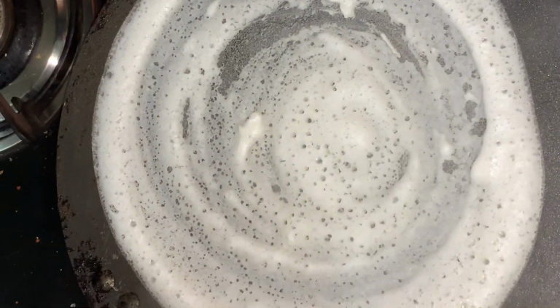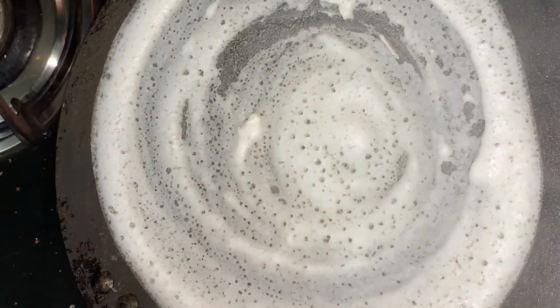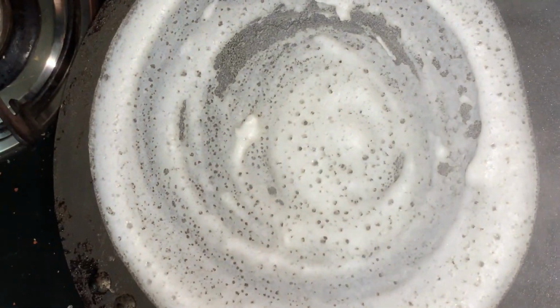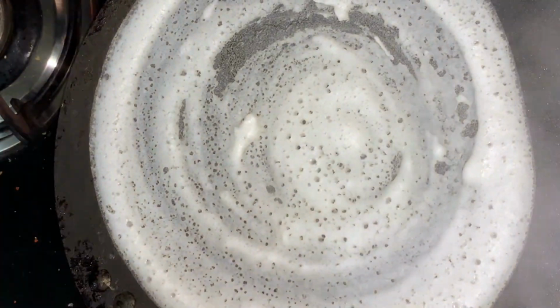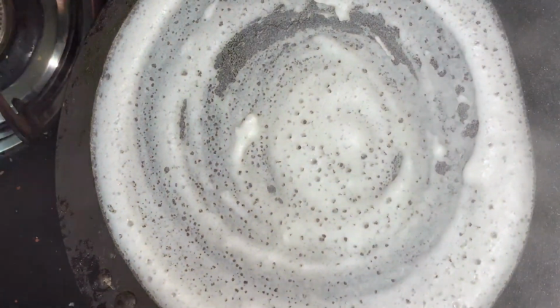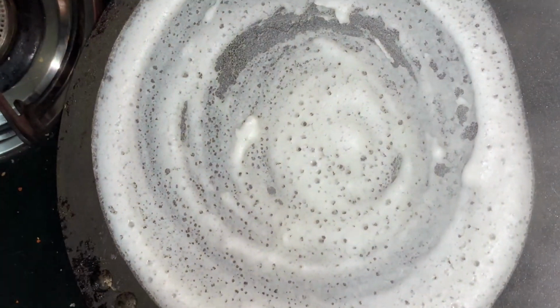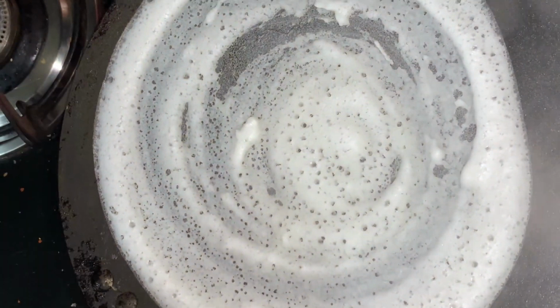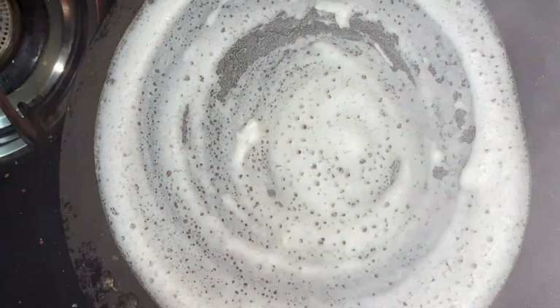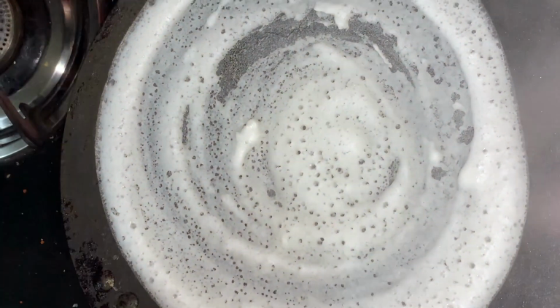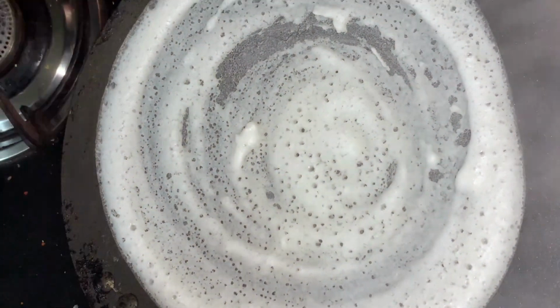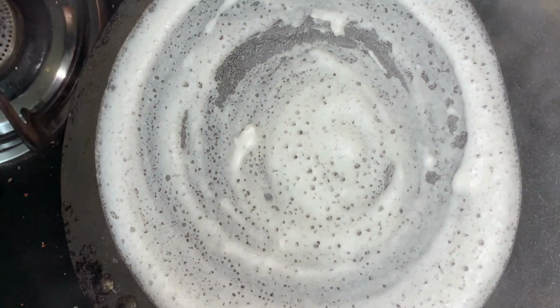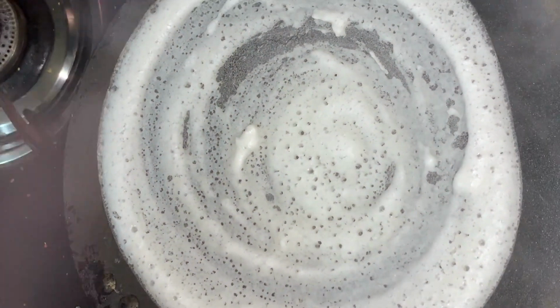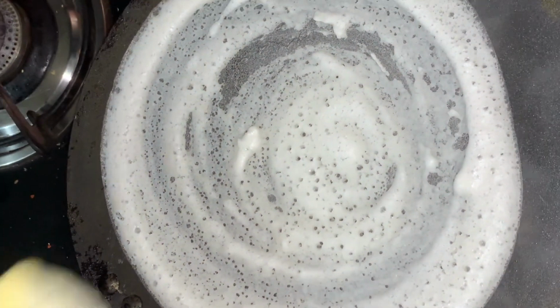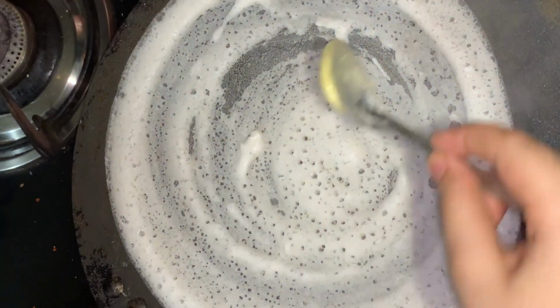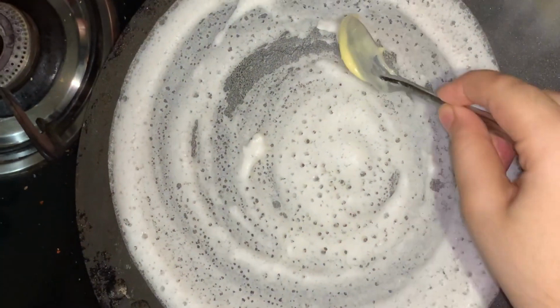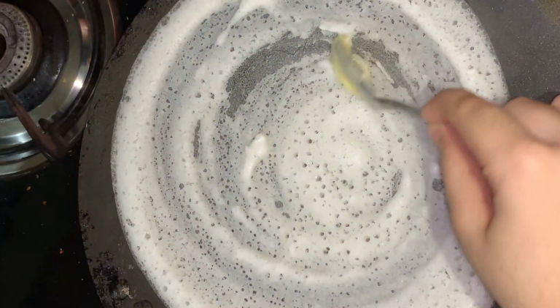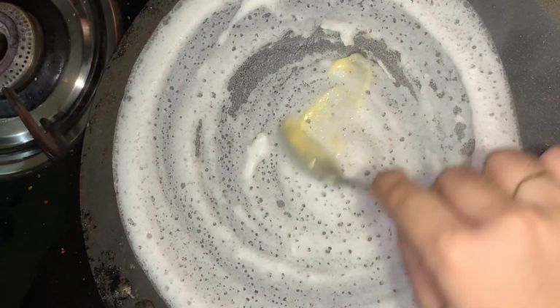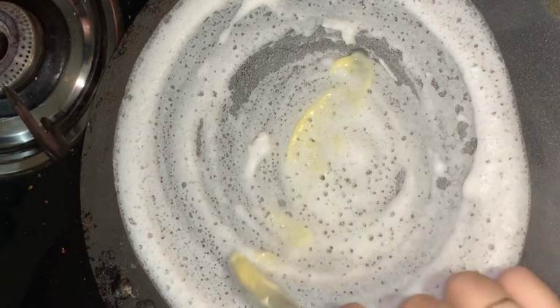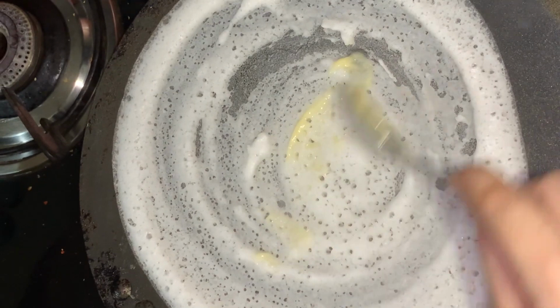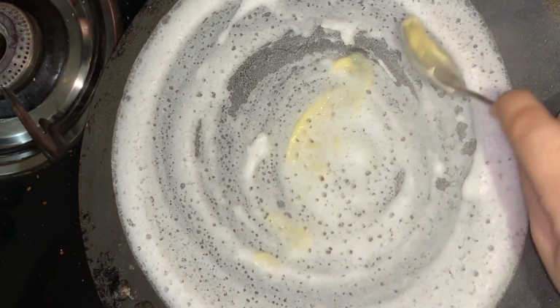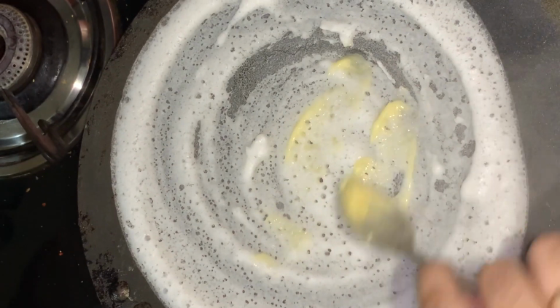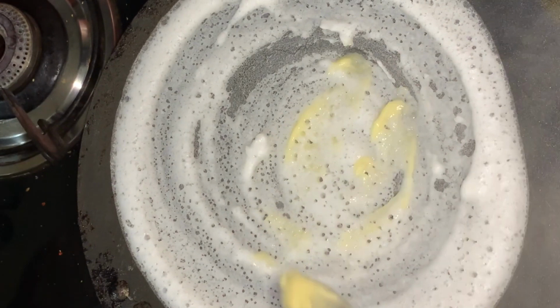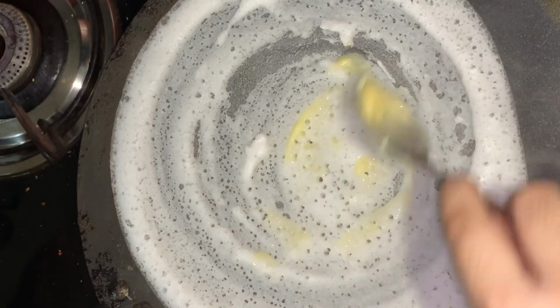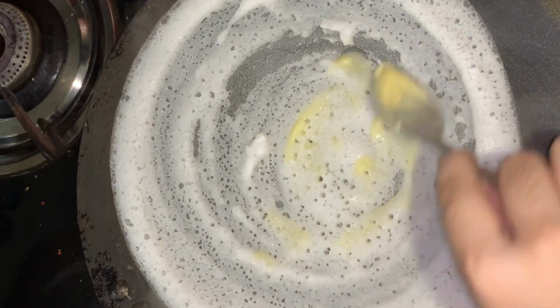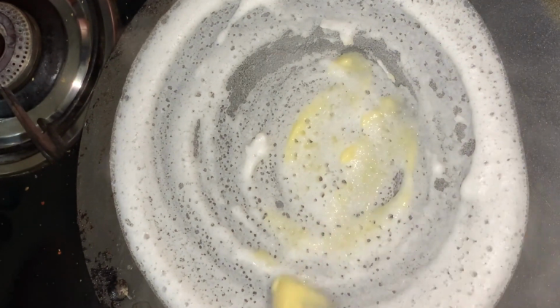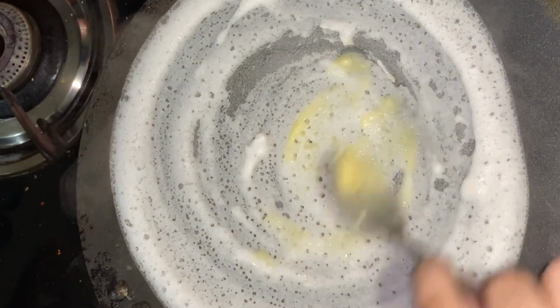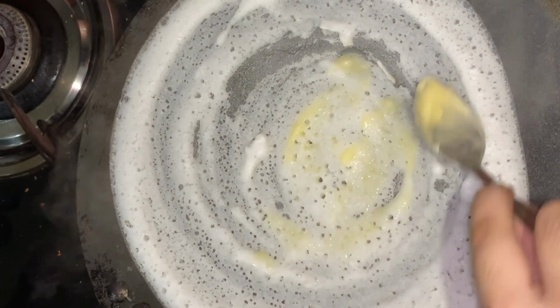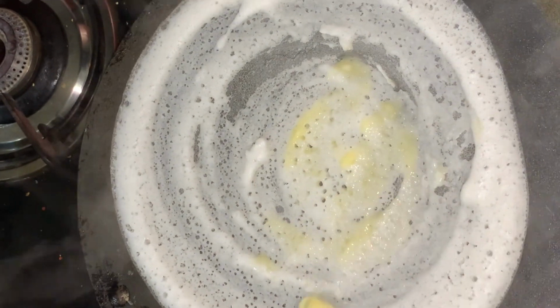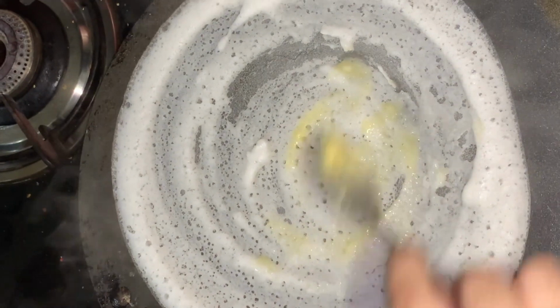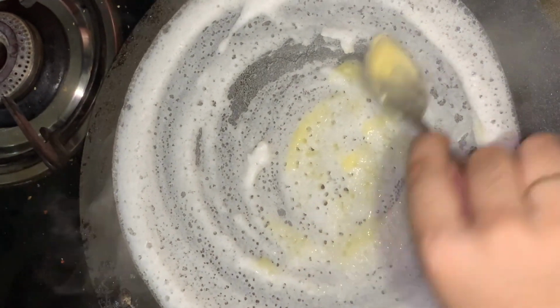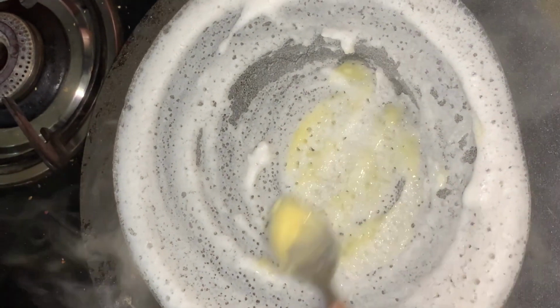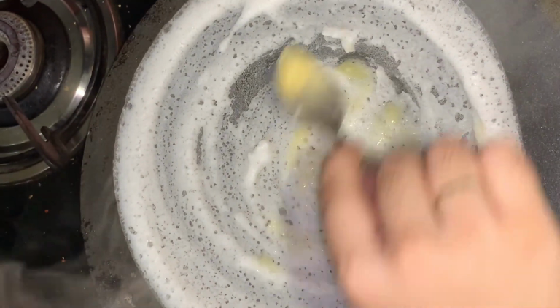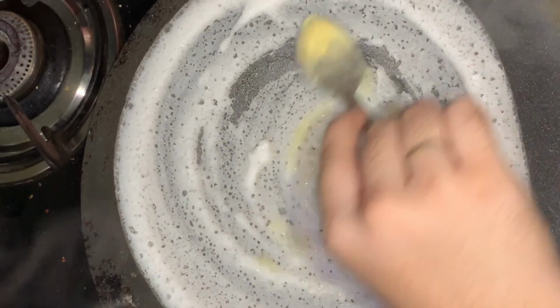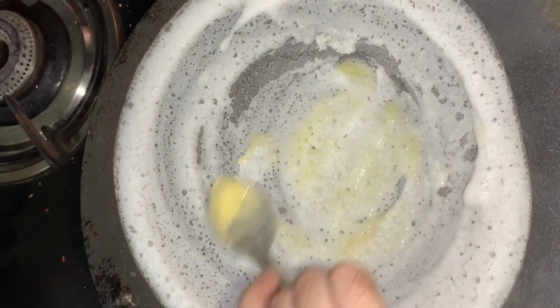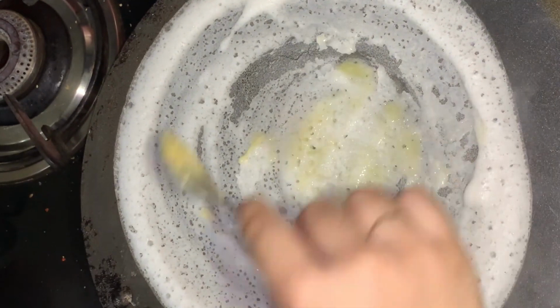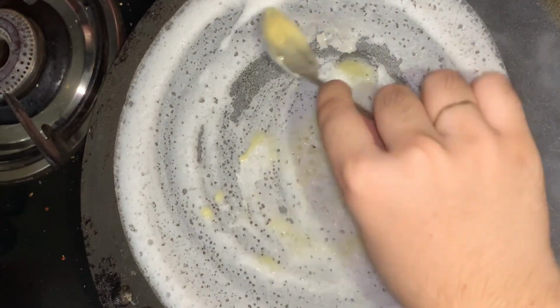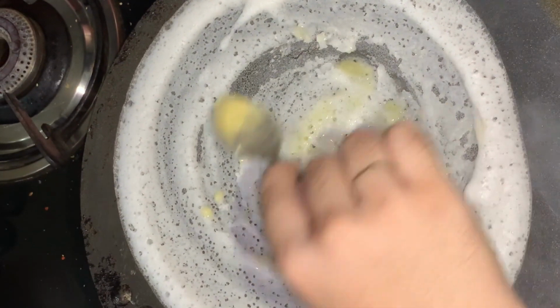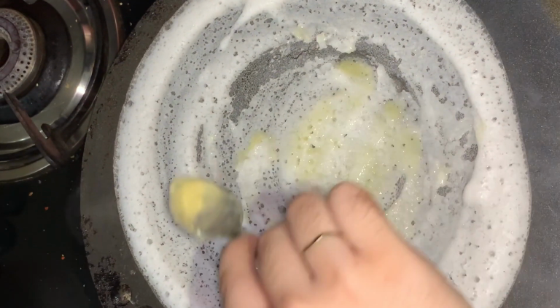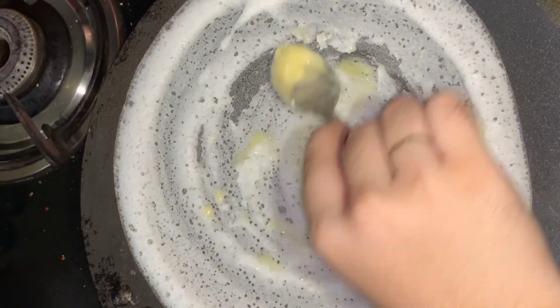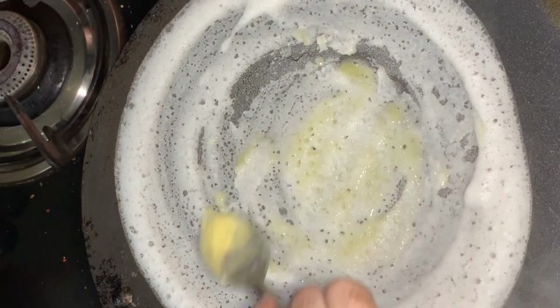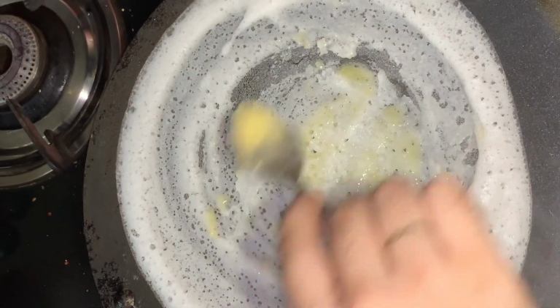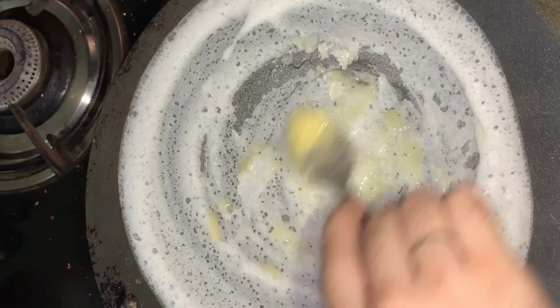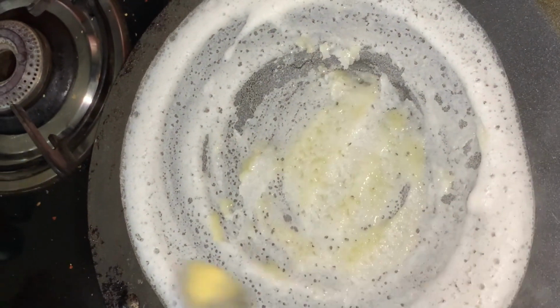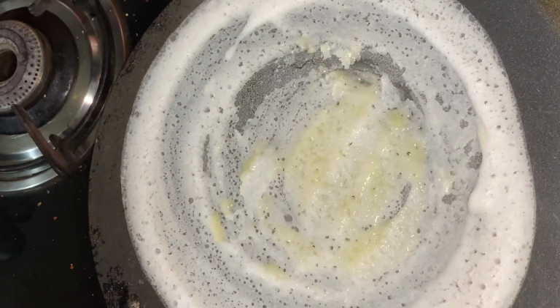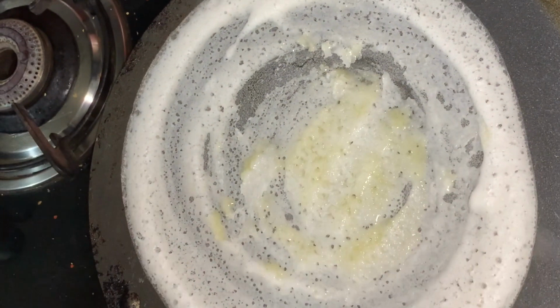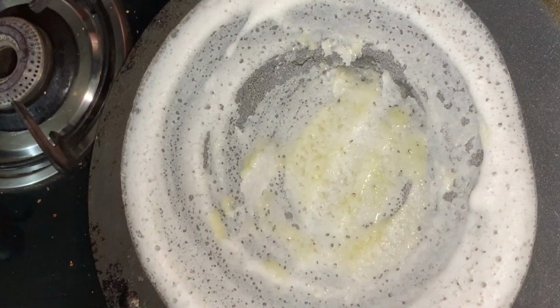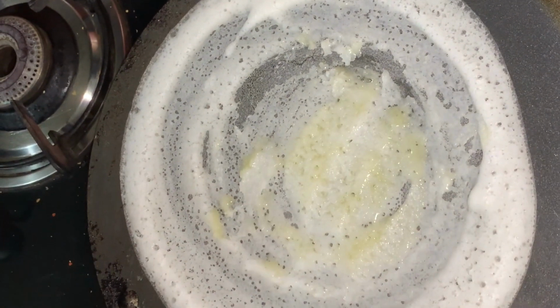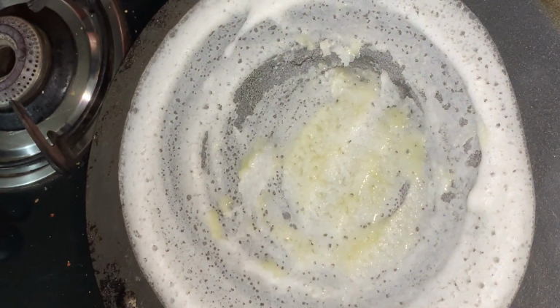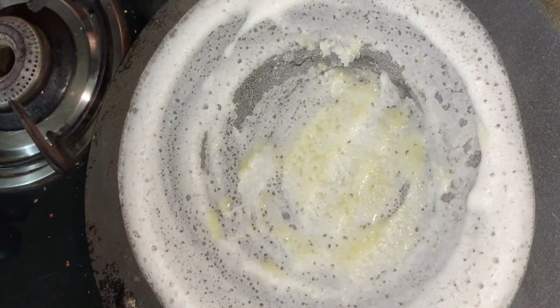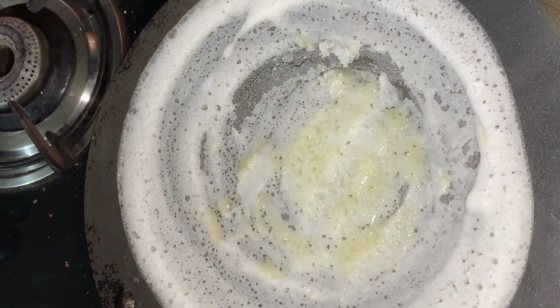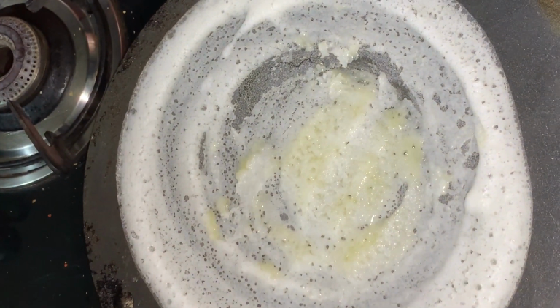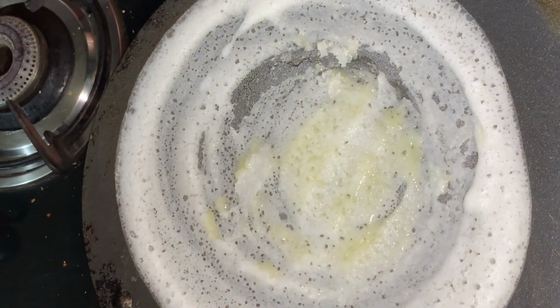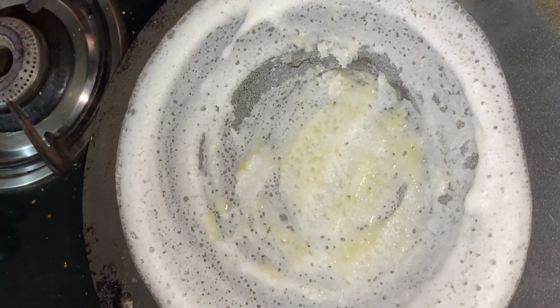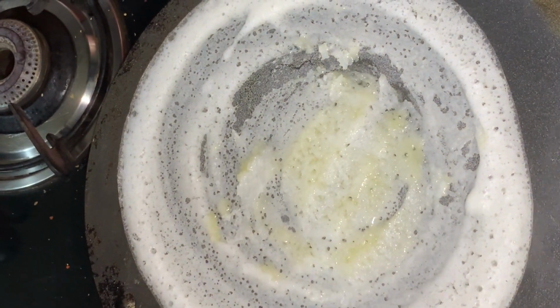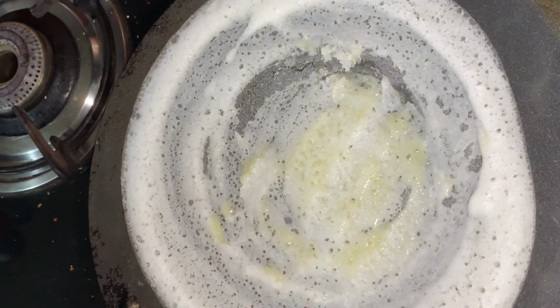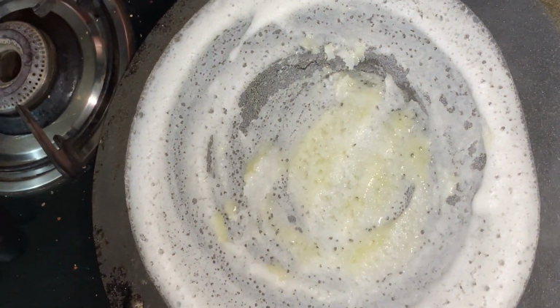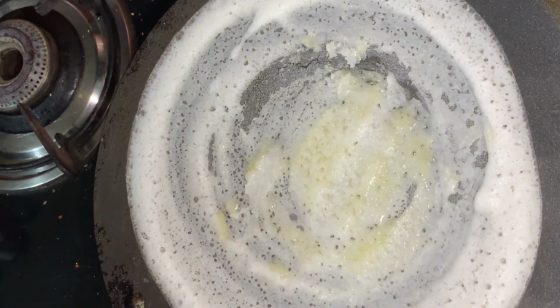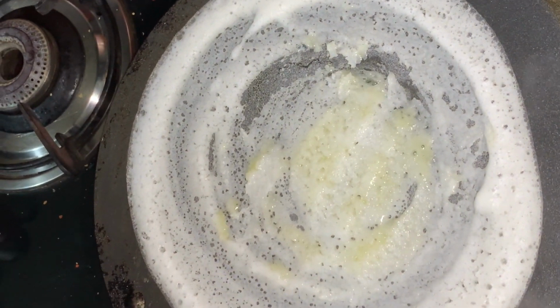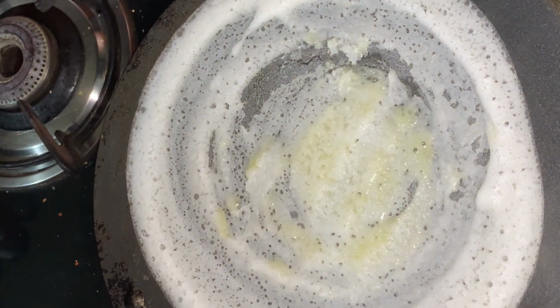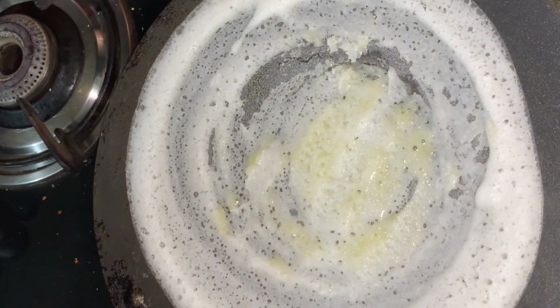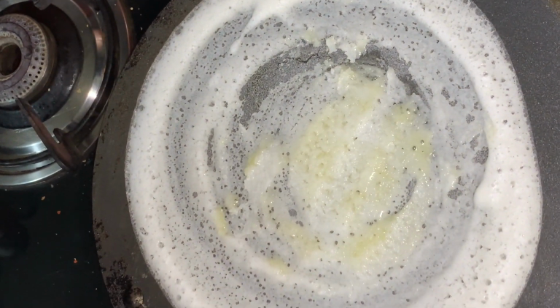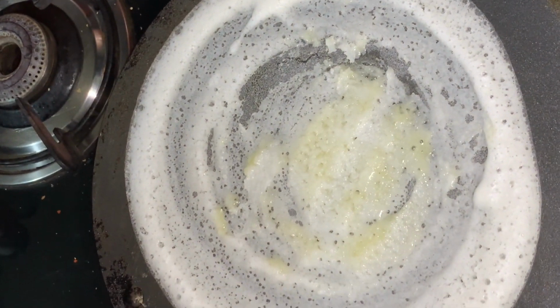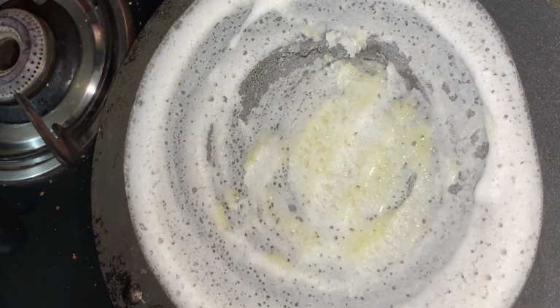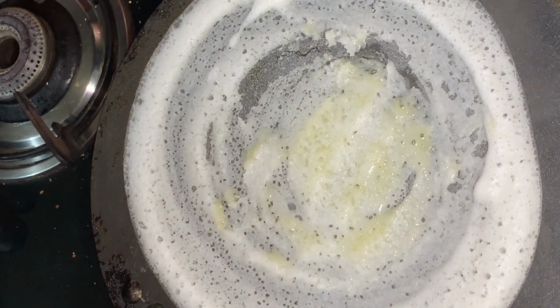Apply butter evenly on the dosa as shown in the video. You can use any butter of your choice or any cheese spread you want.